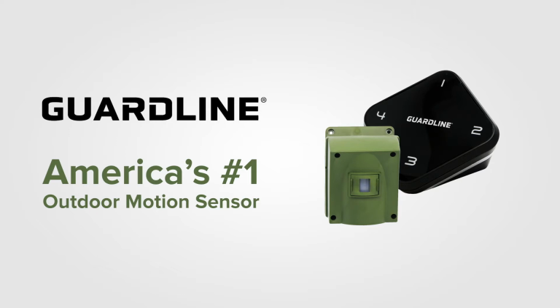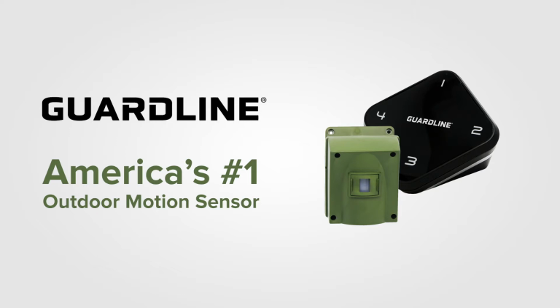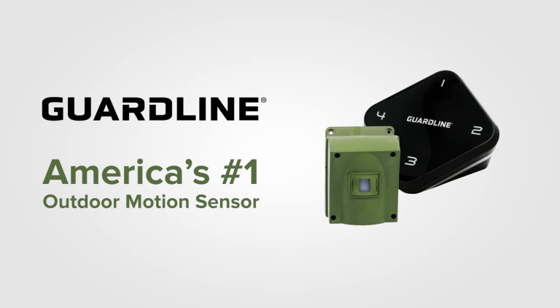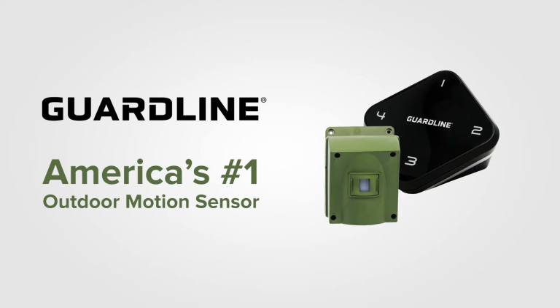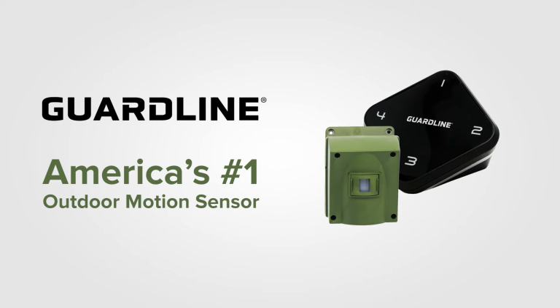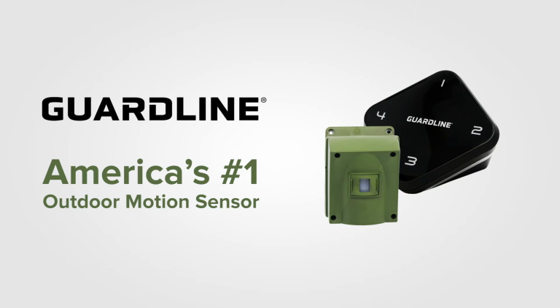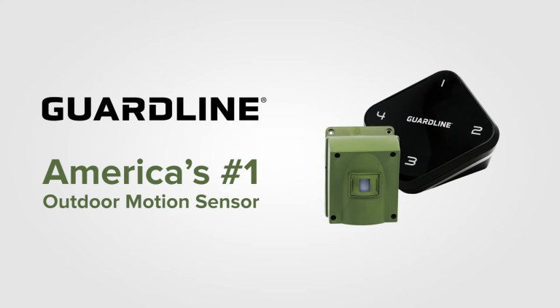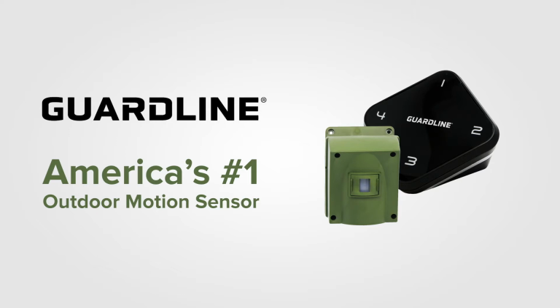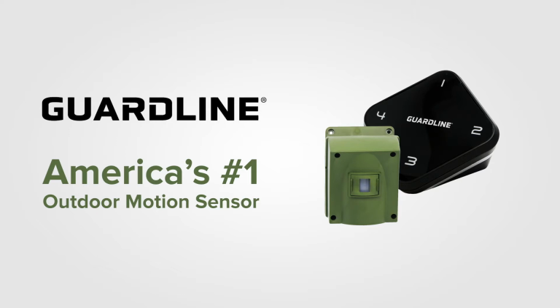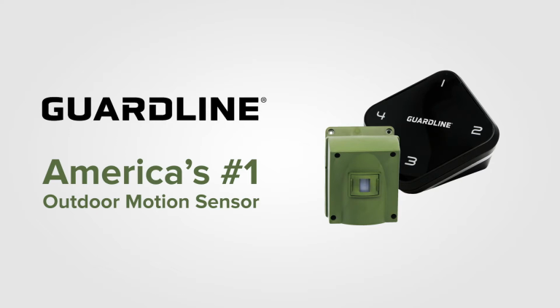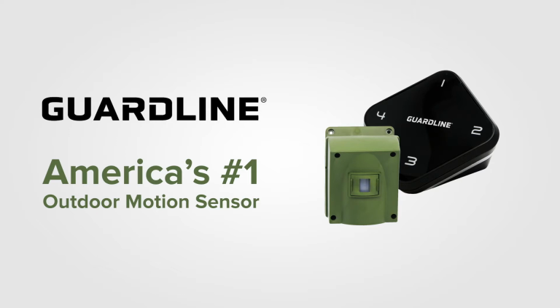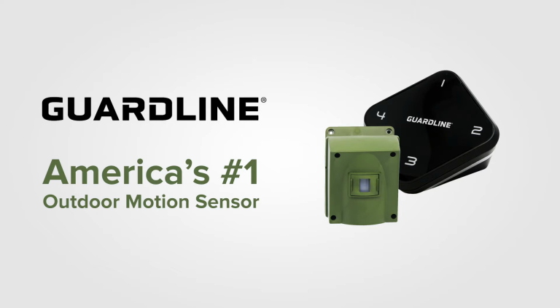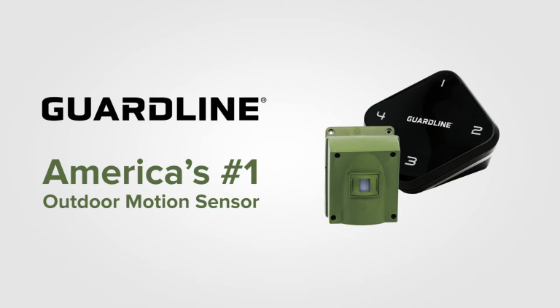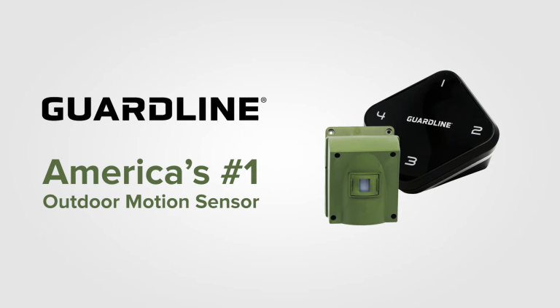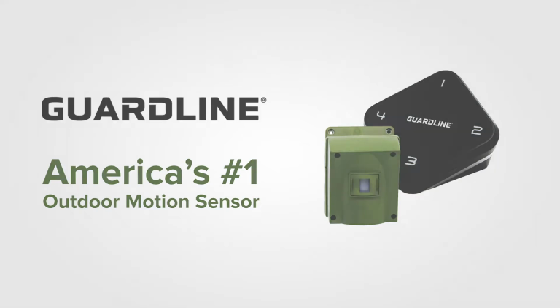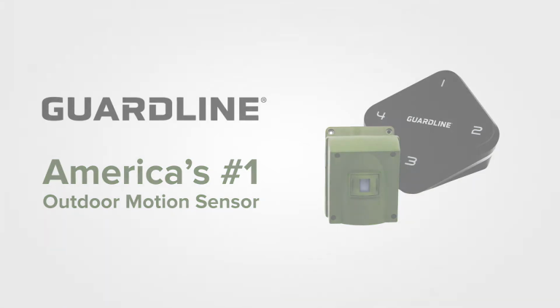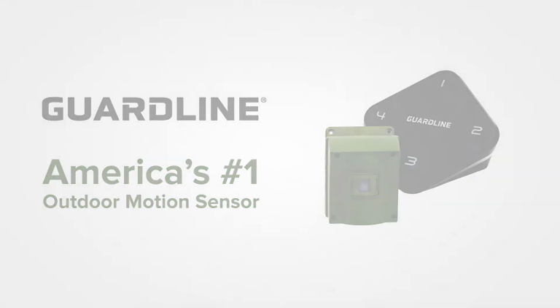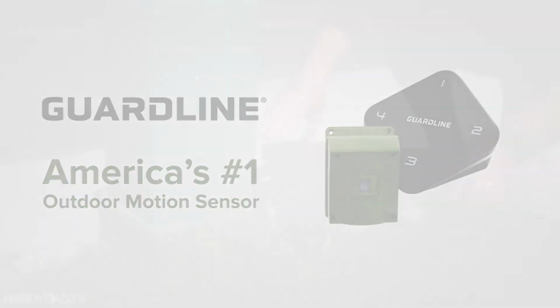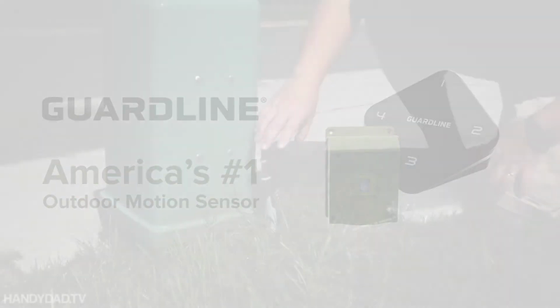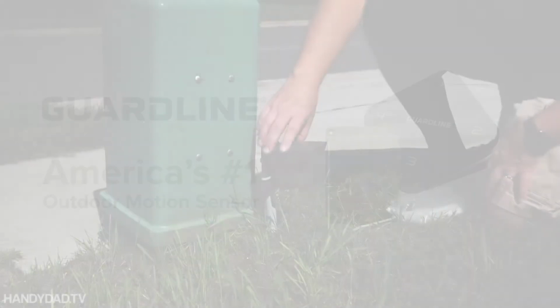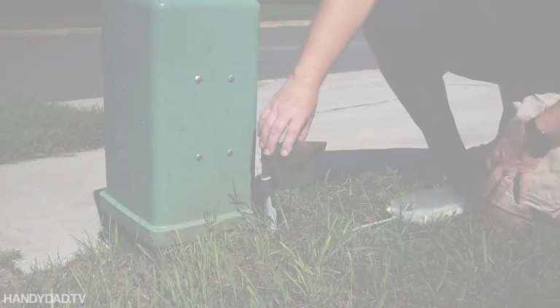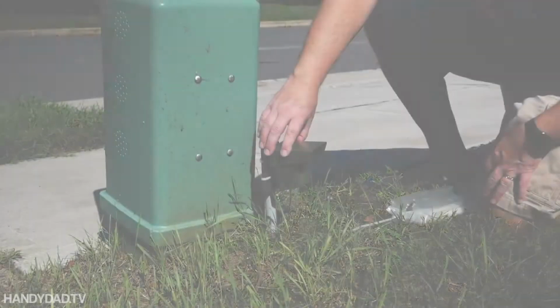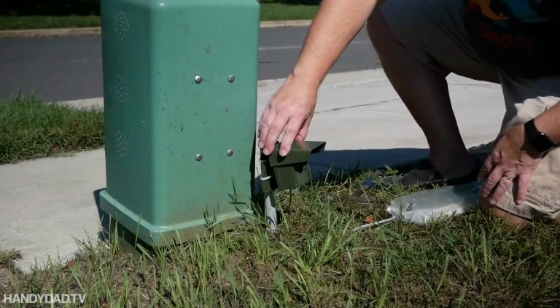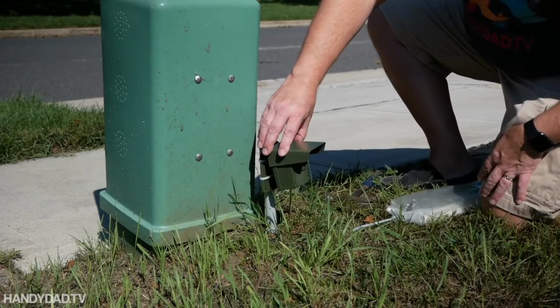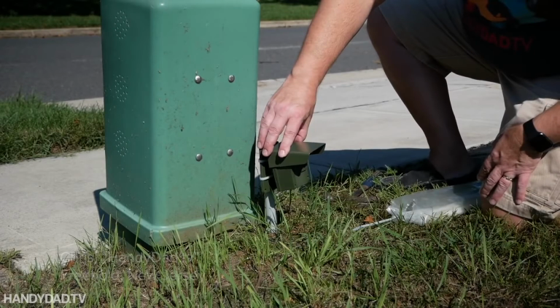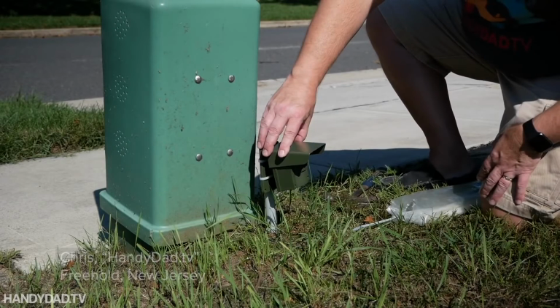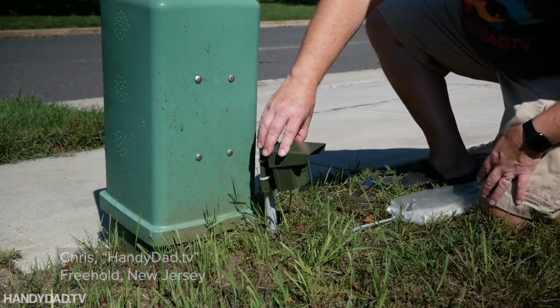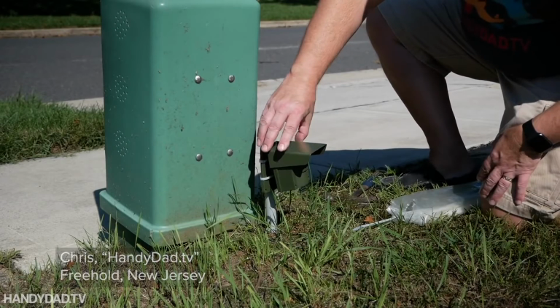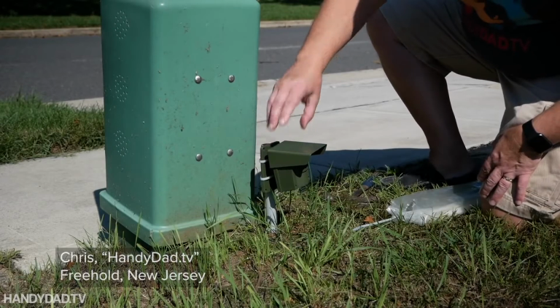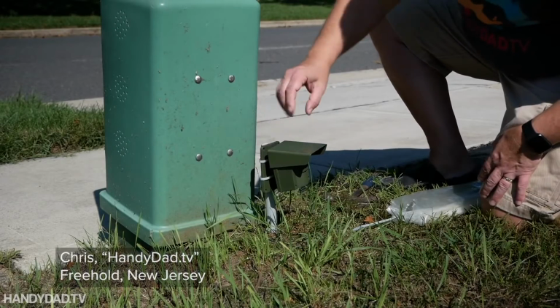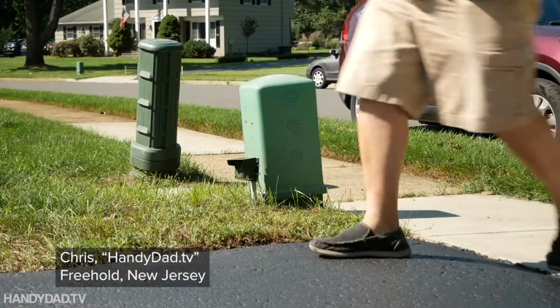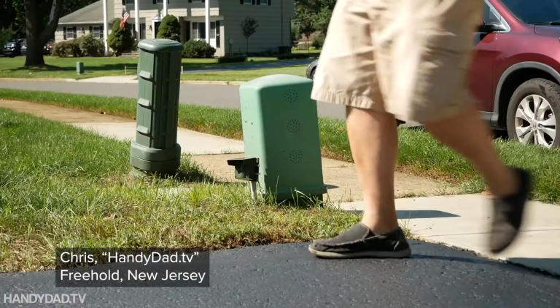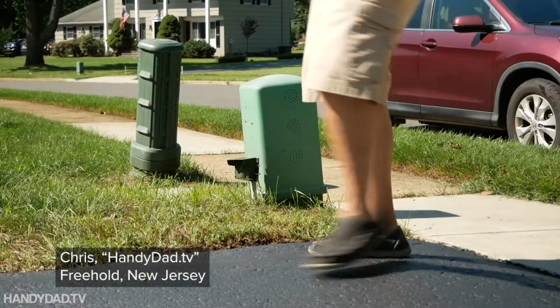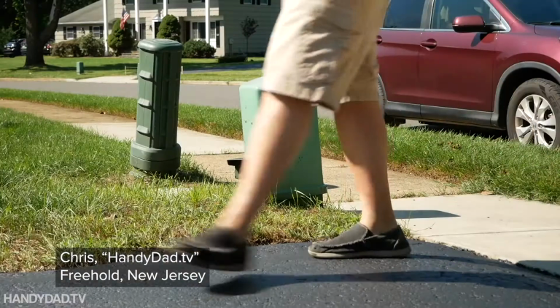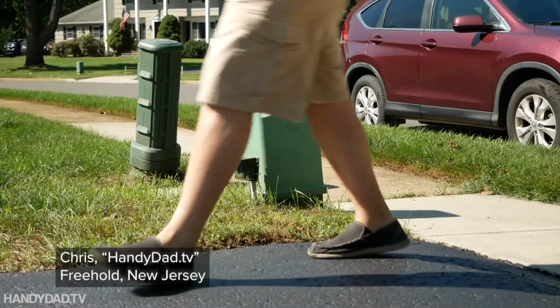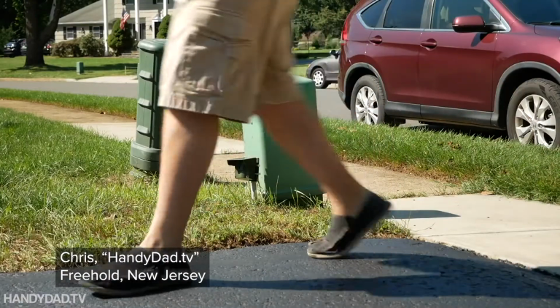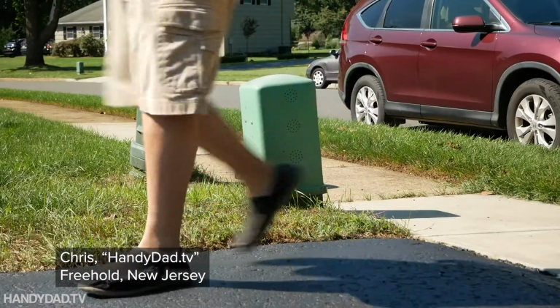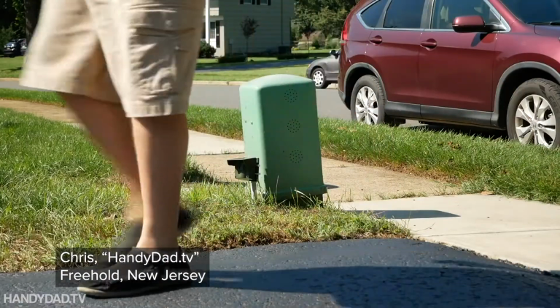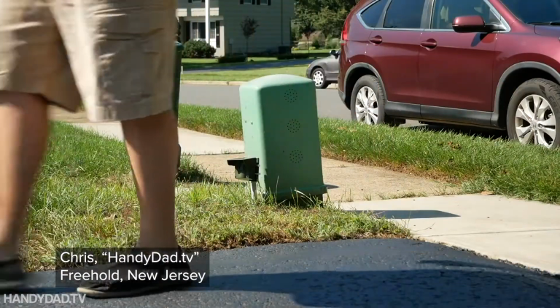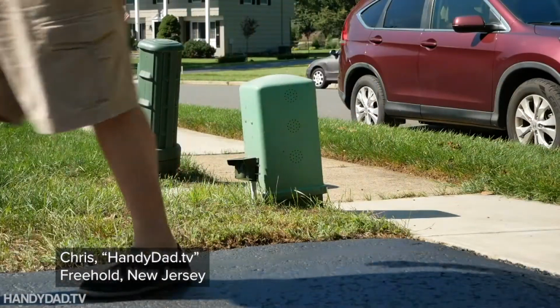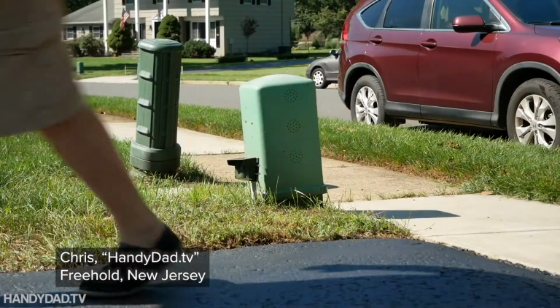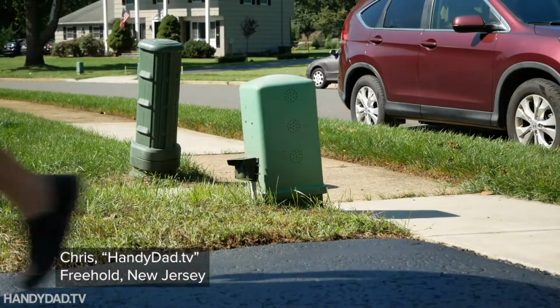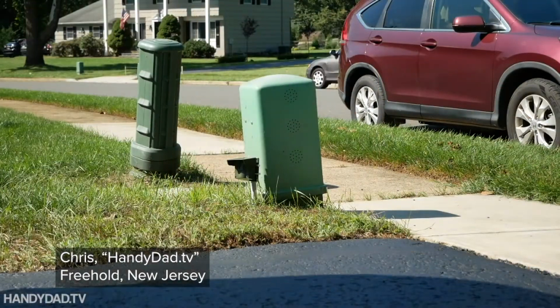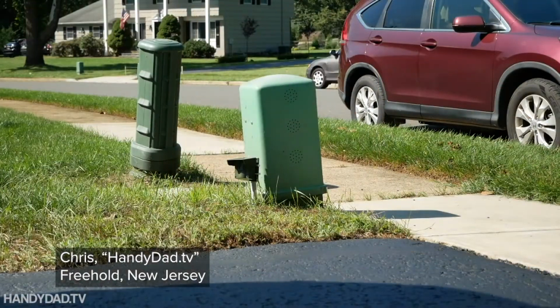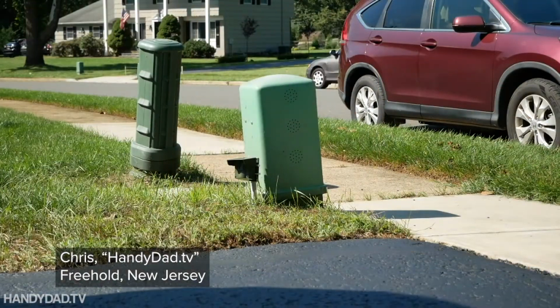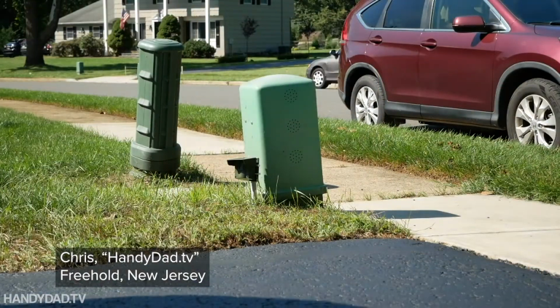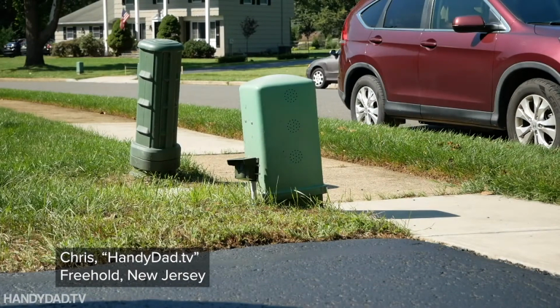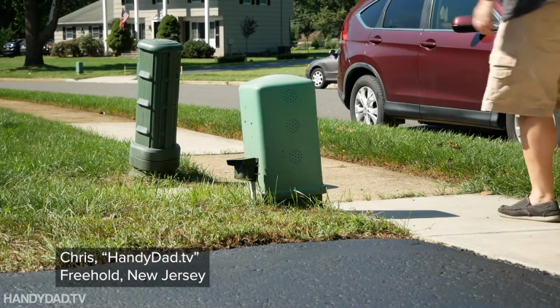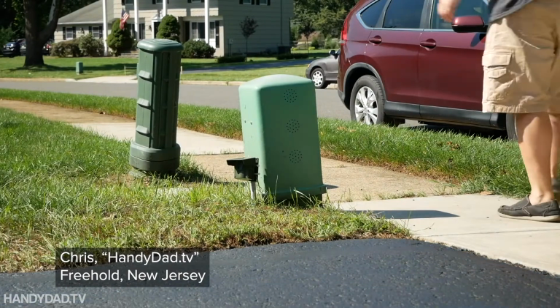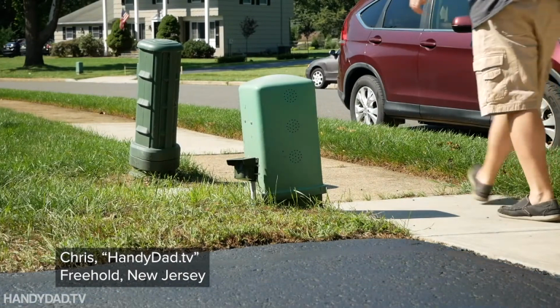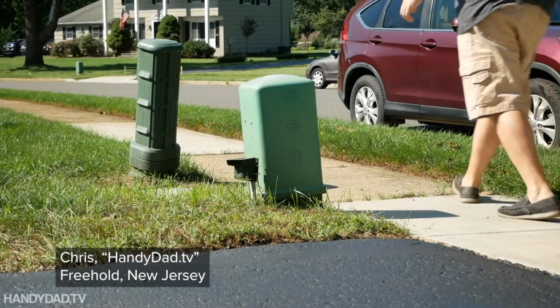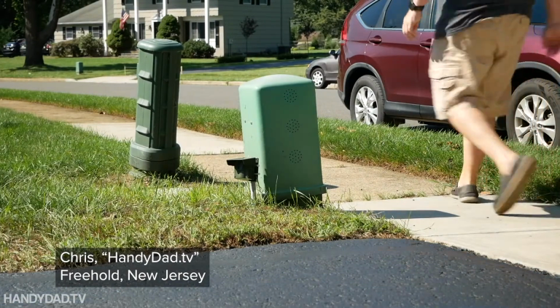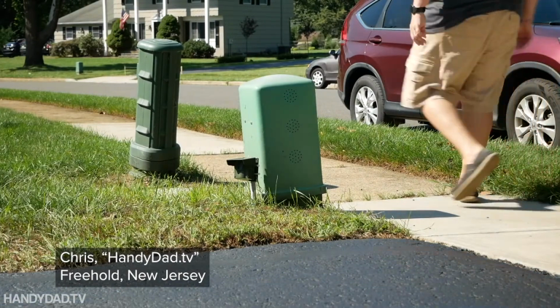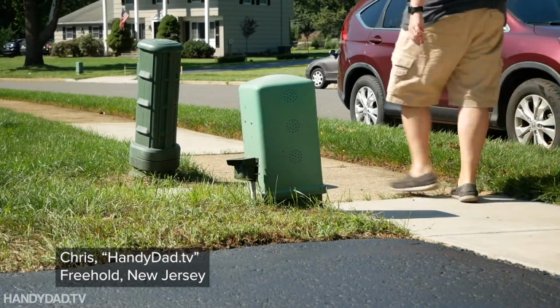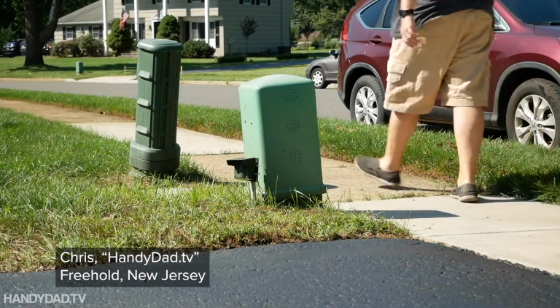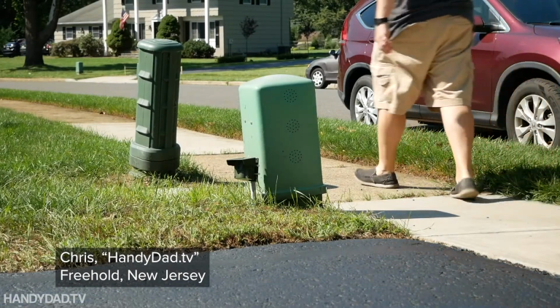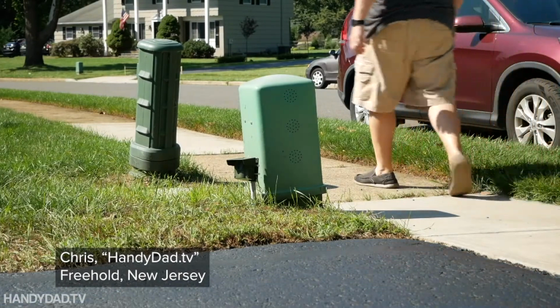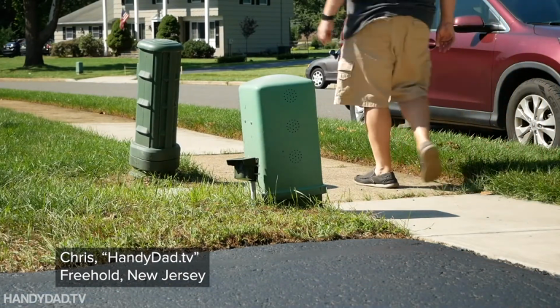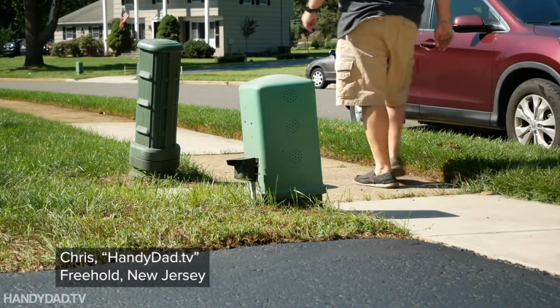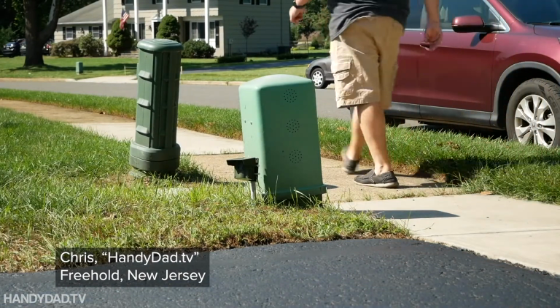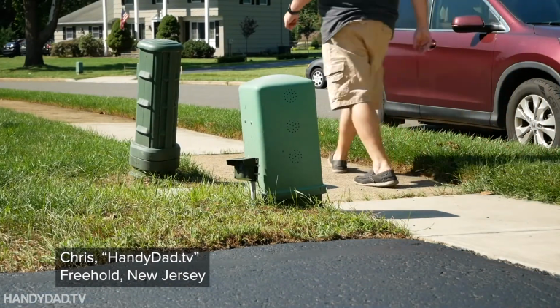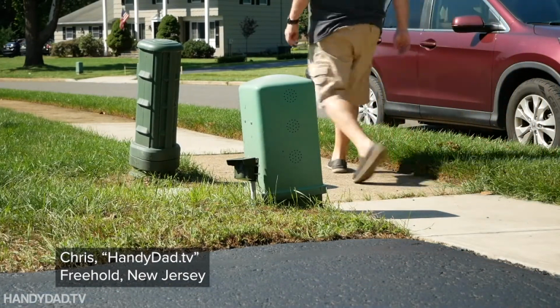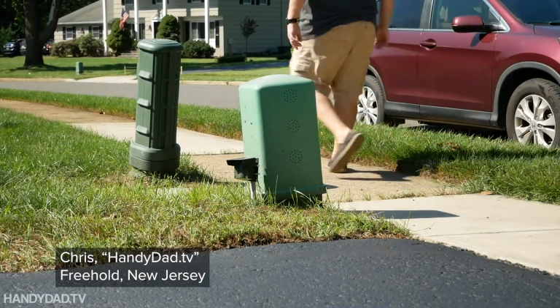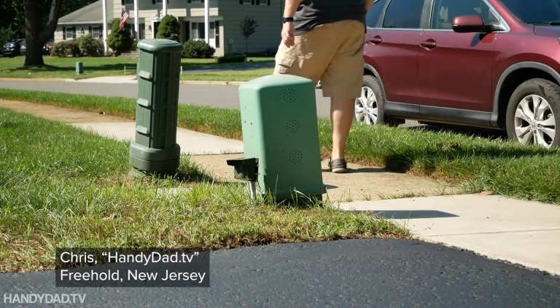America's number one outdoor motion sensor. I could easily set it to detect motion on the driveway, but ignore anyone walking on the sidewalk.